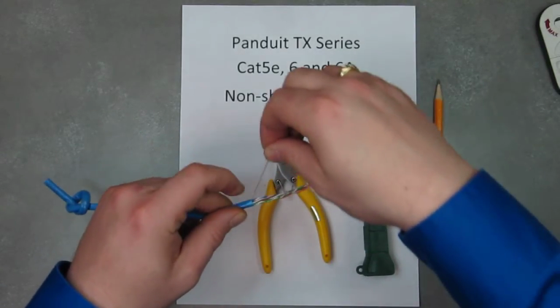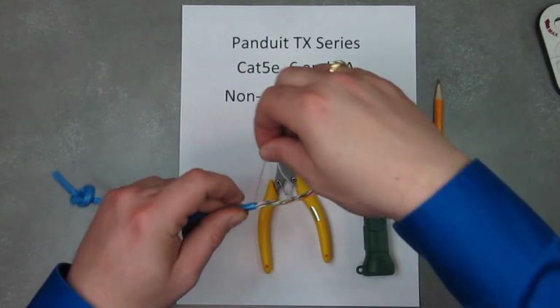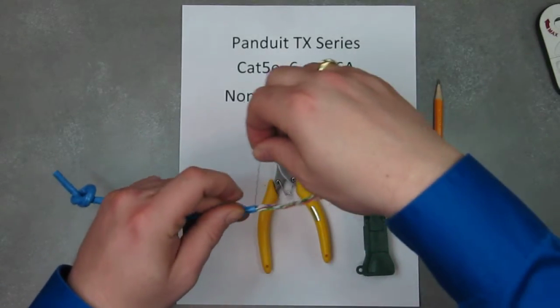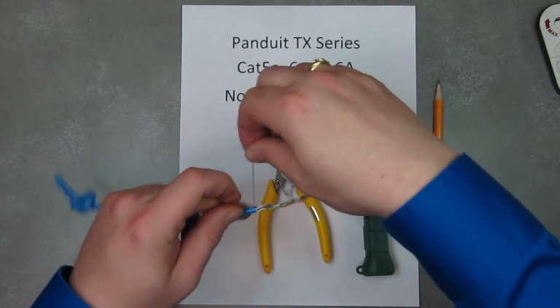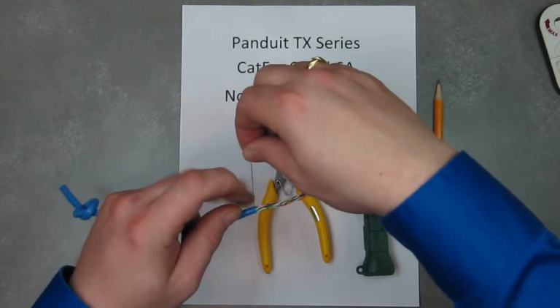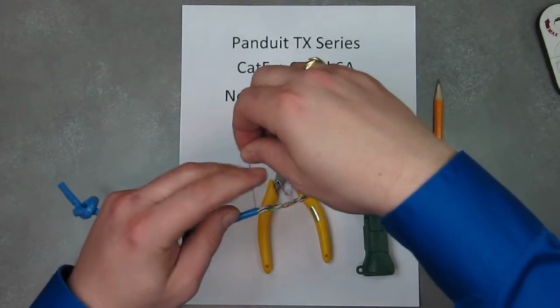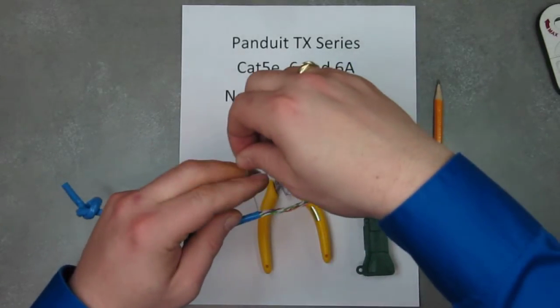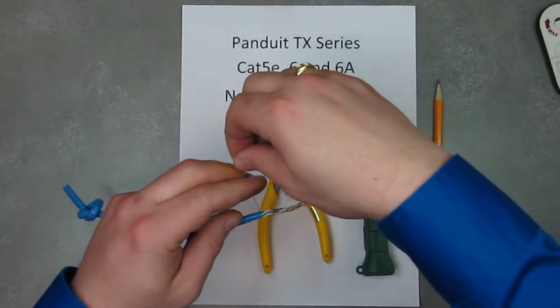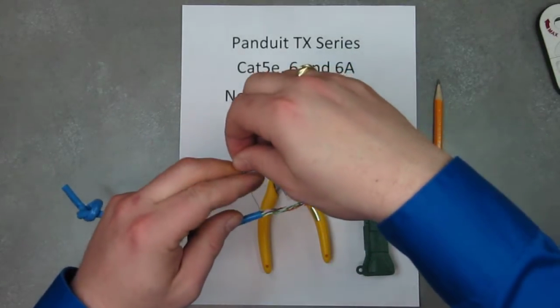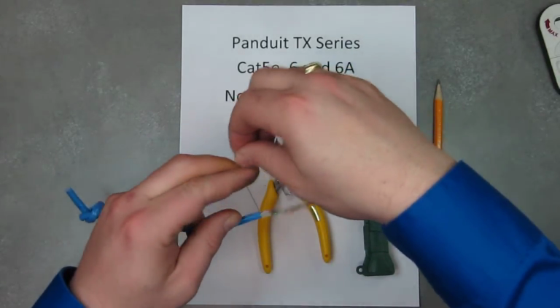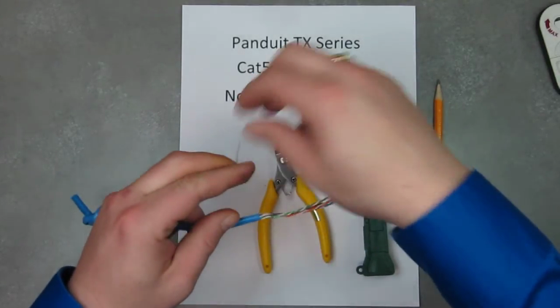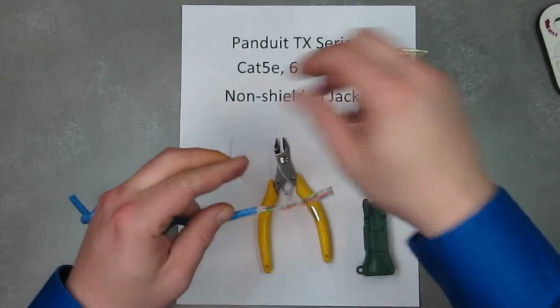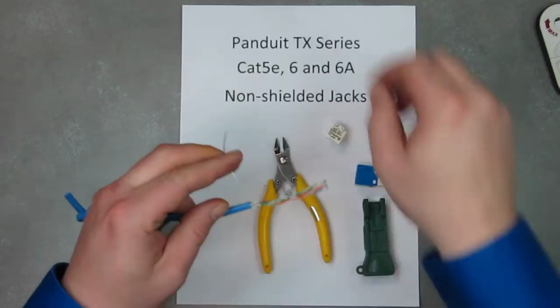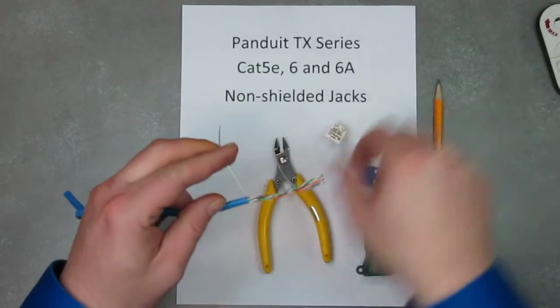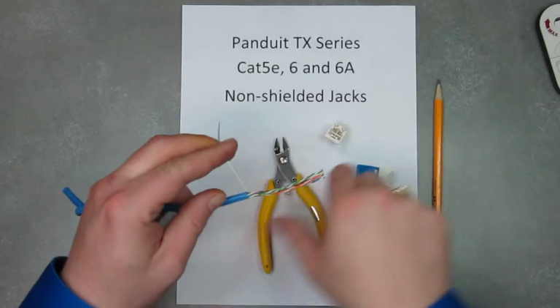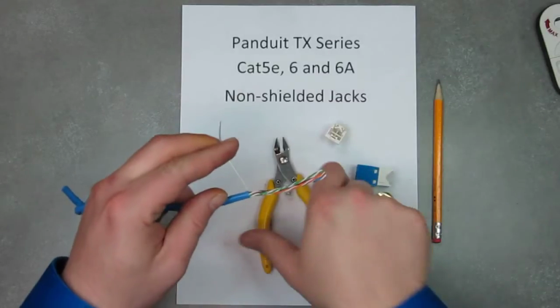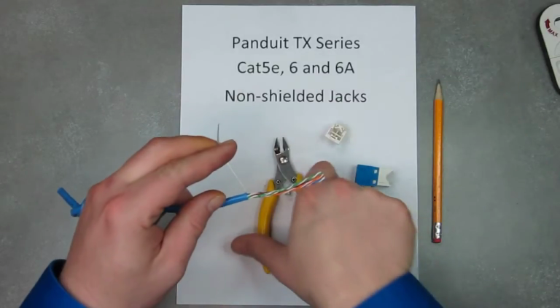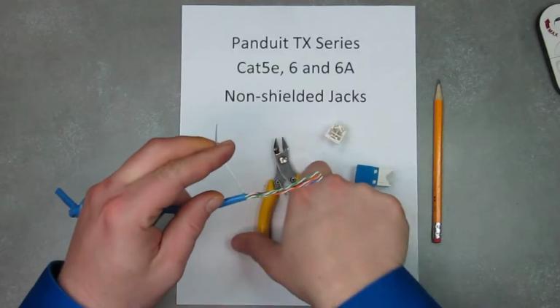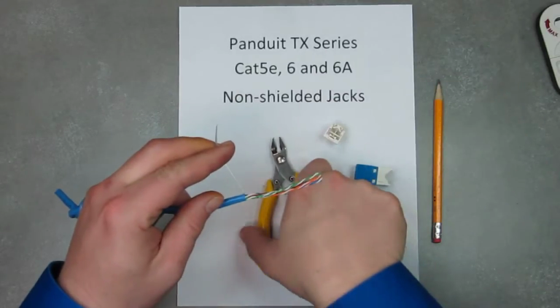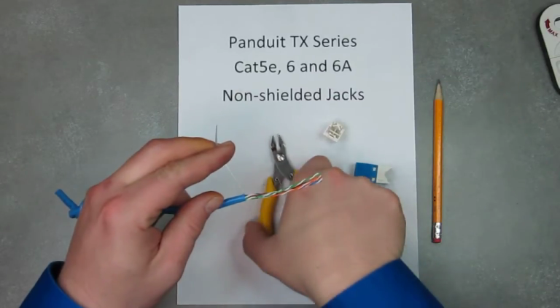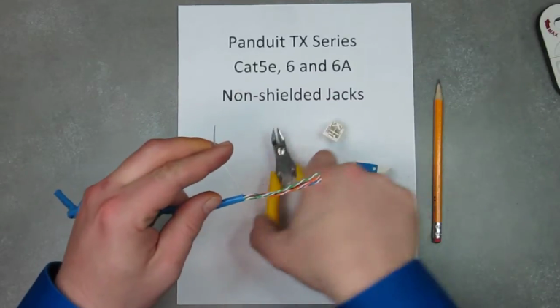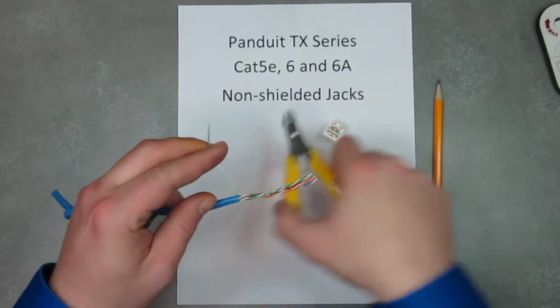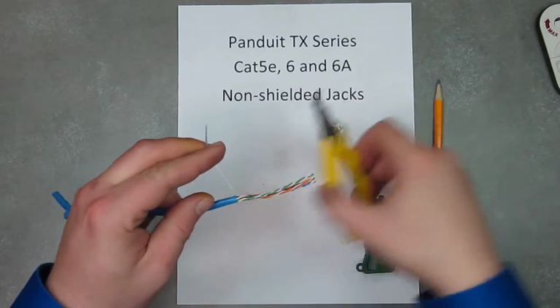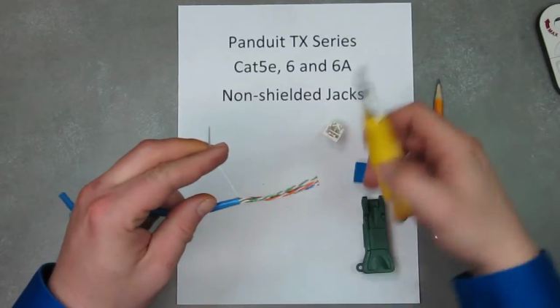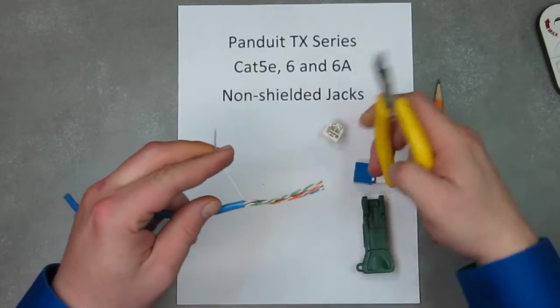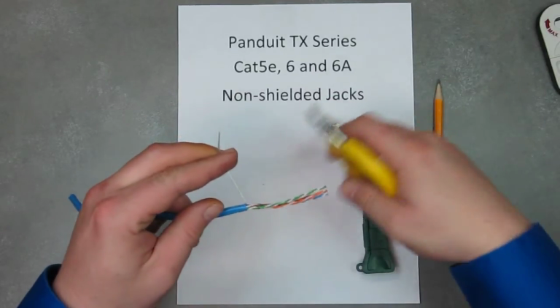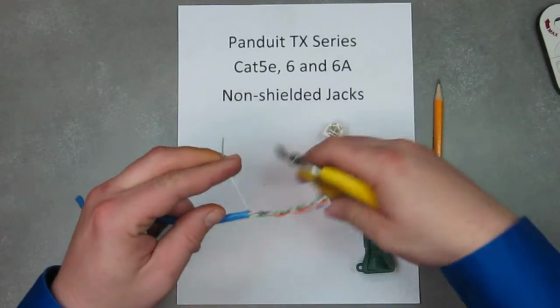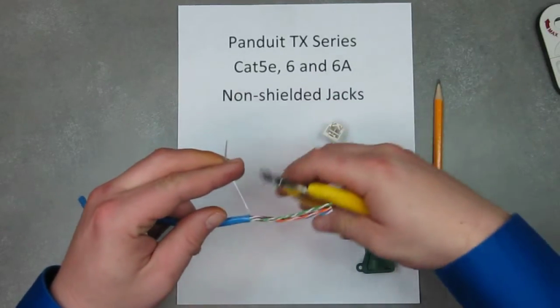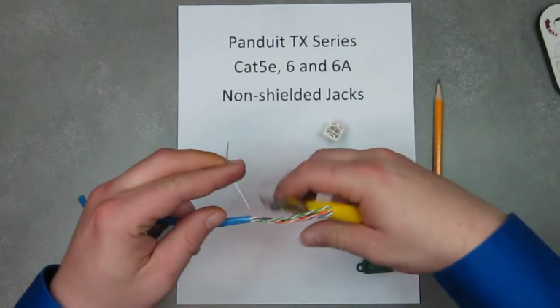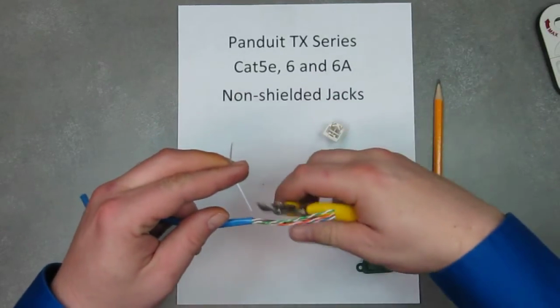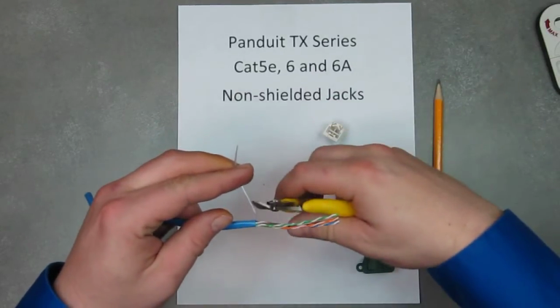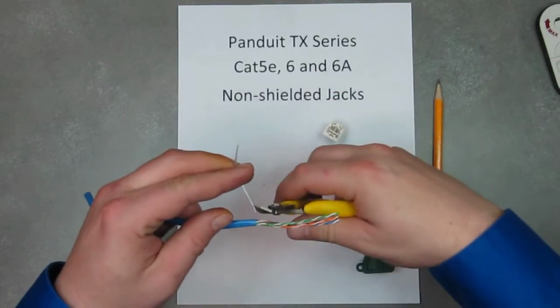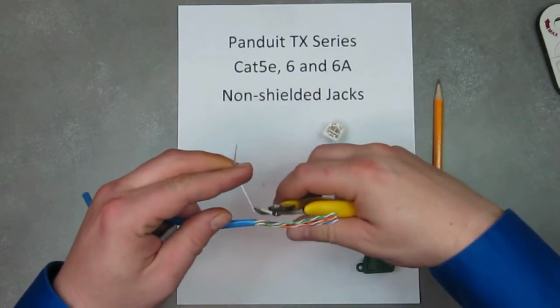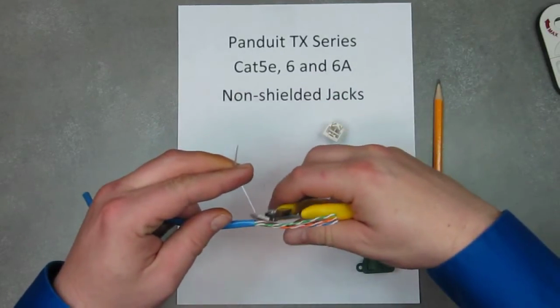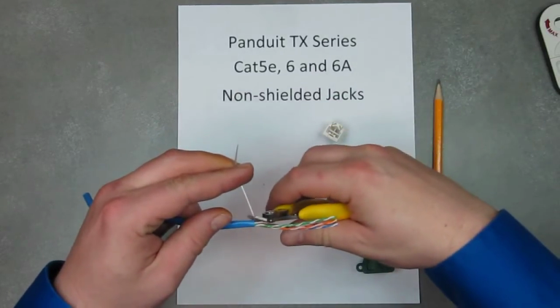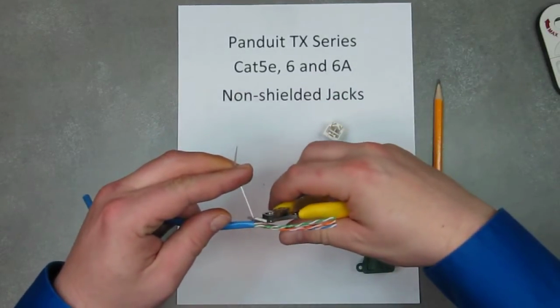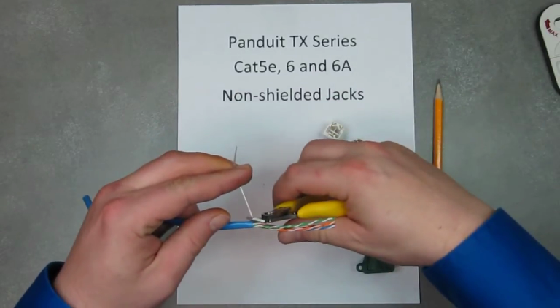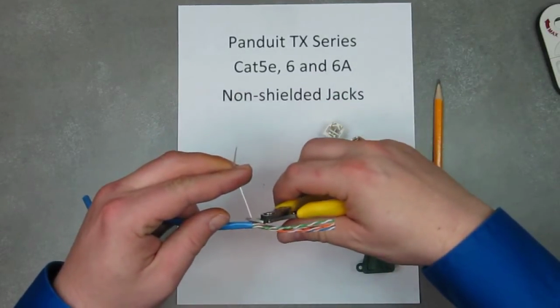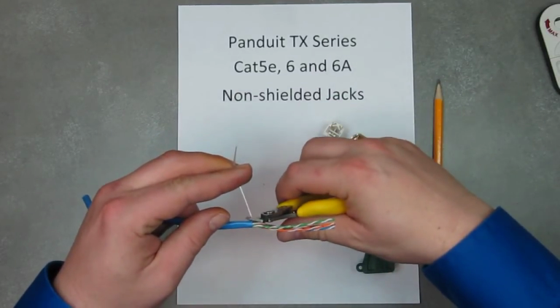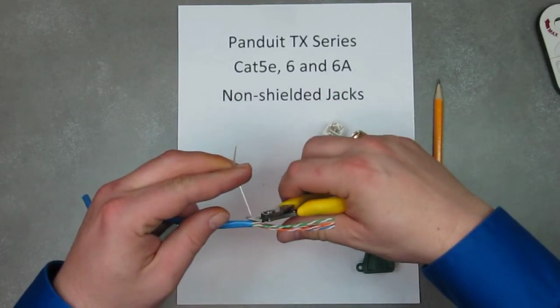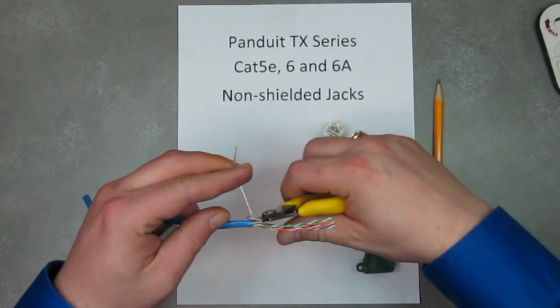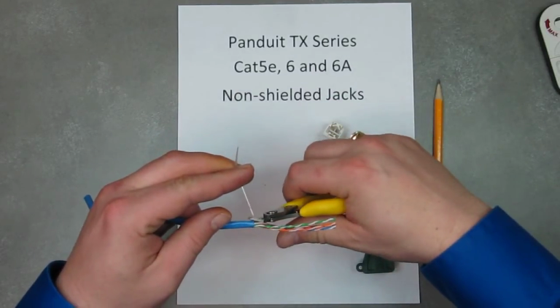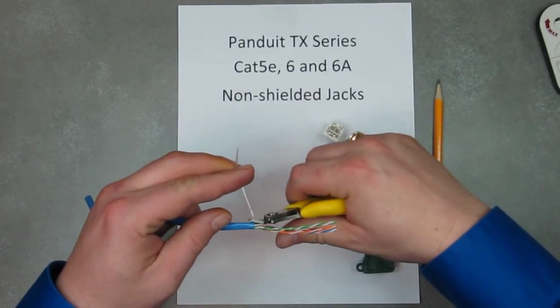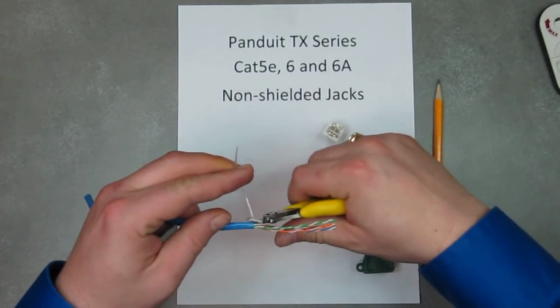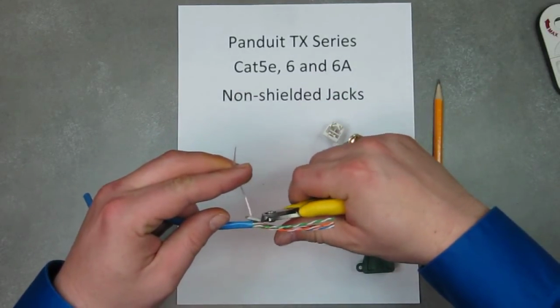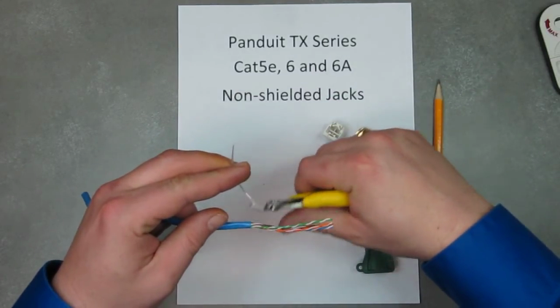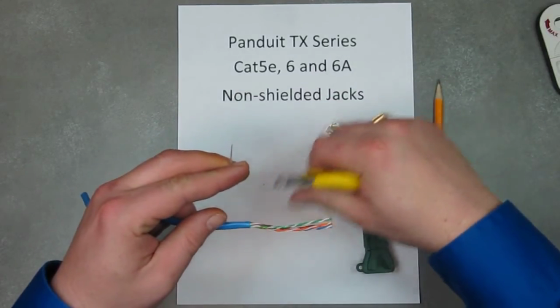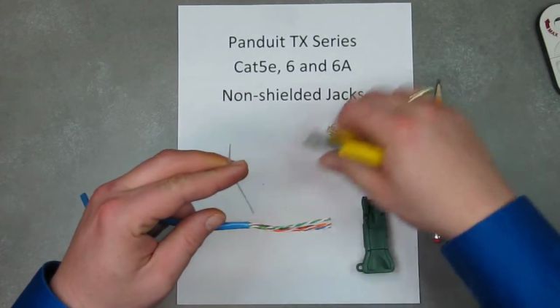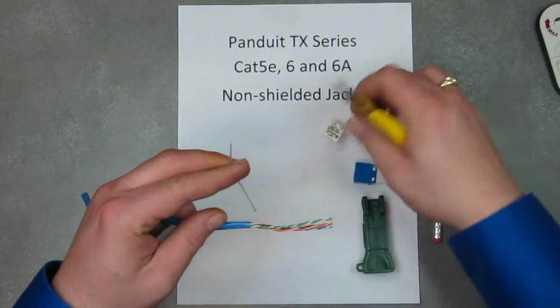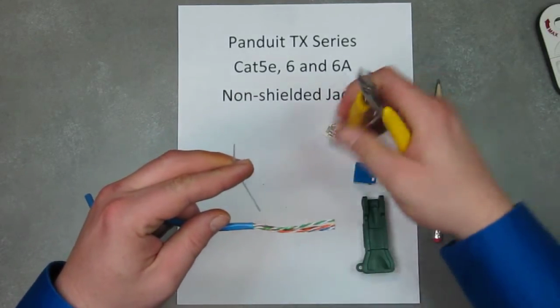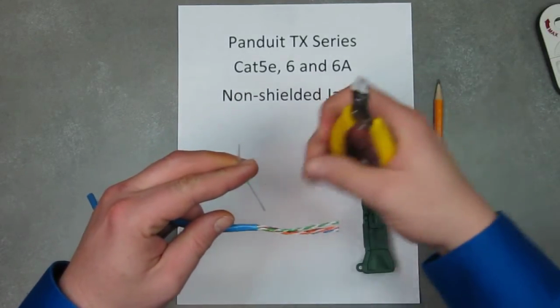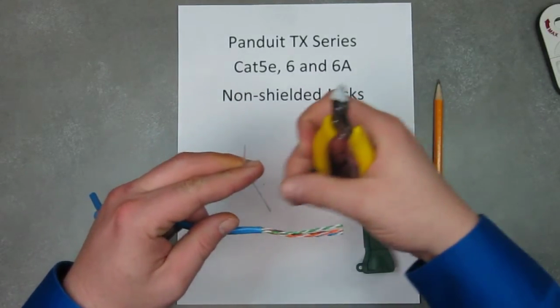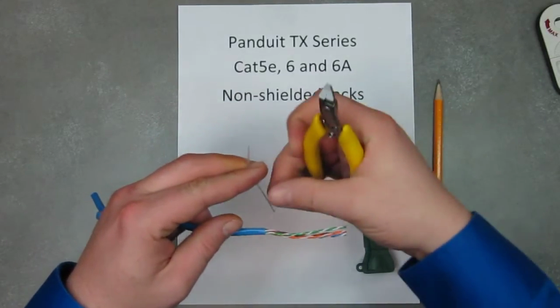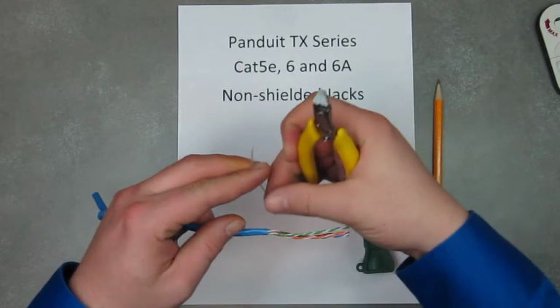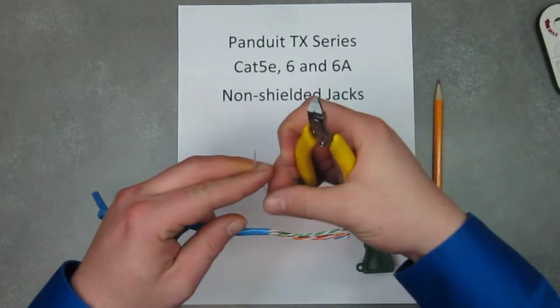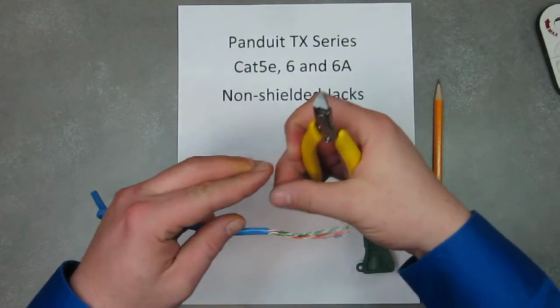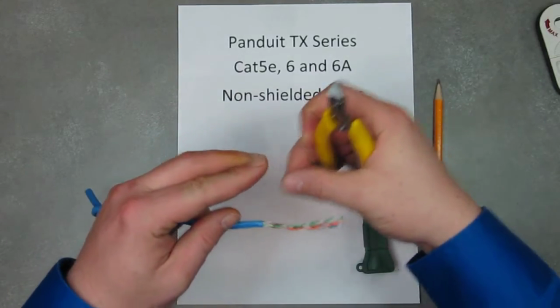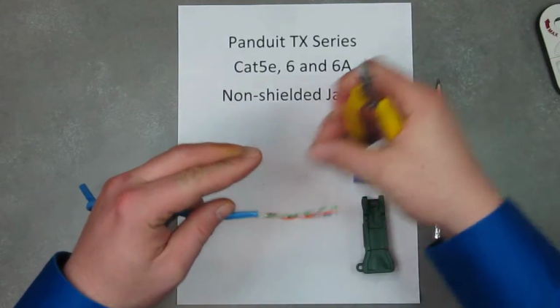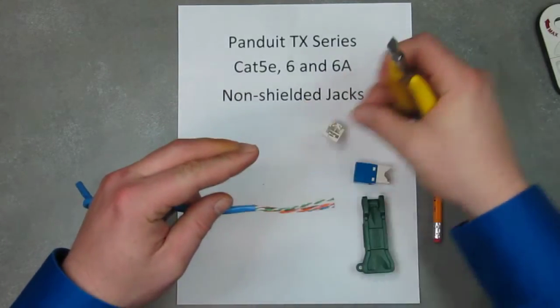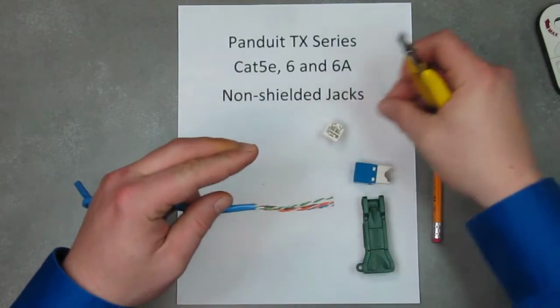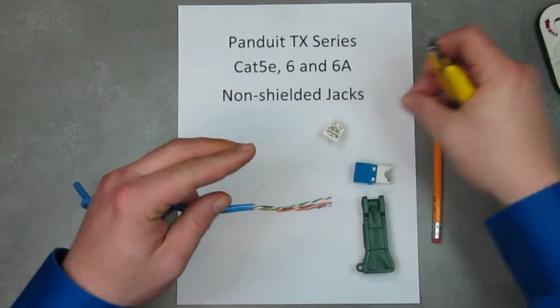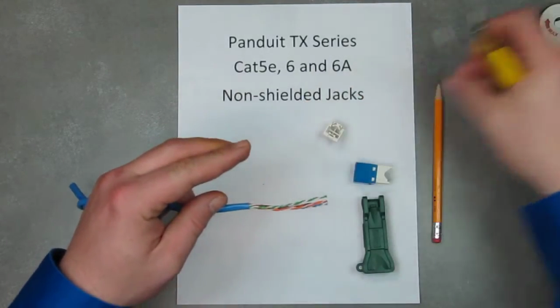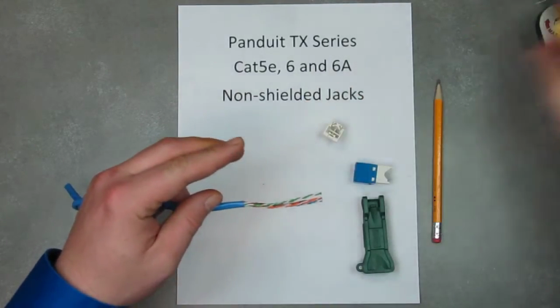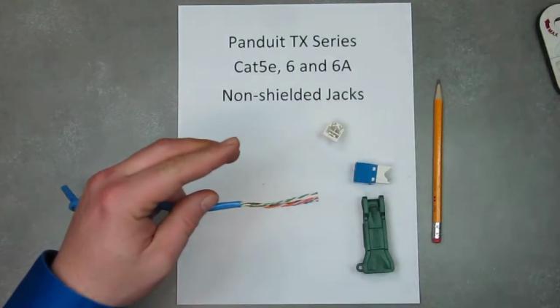Go ahead and pull off the jacket. This is the actual string inside the jacket — go ahead and cut that flush. You don't need that.